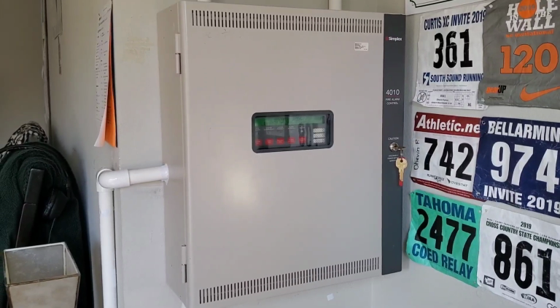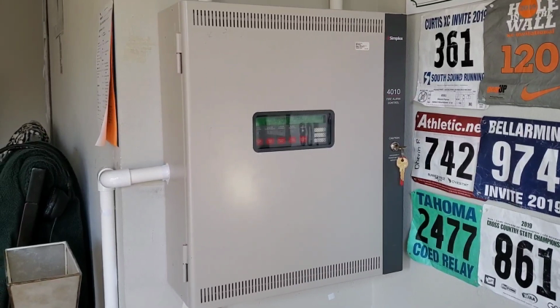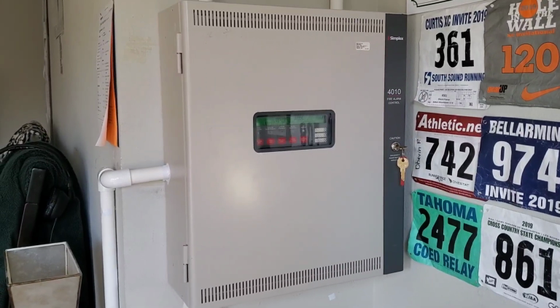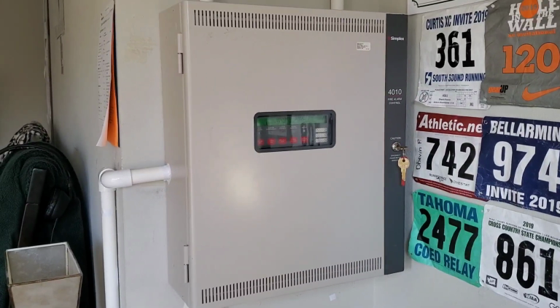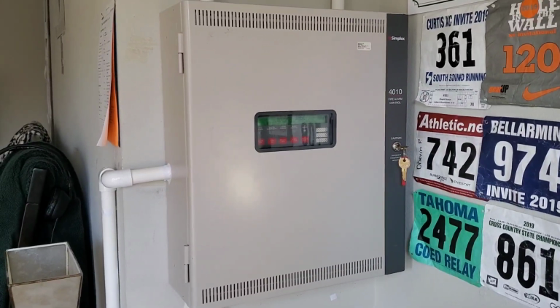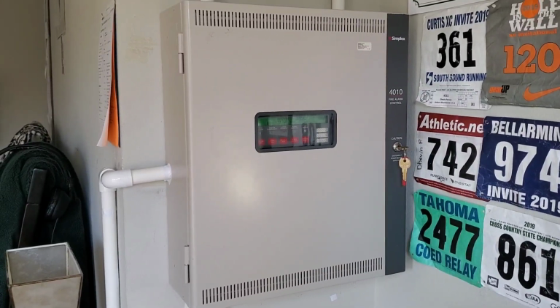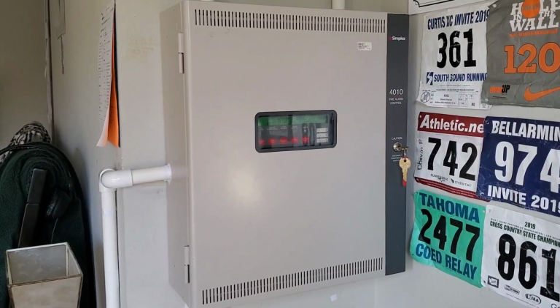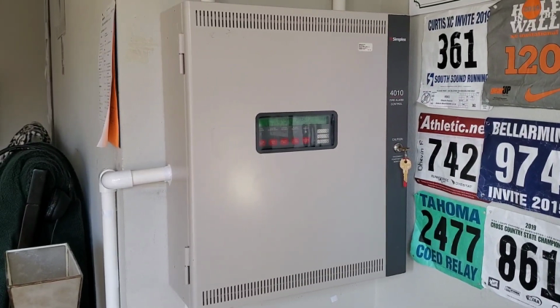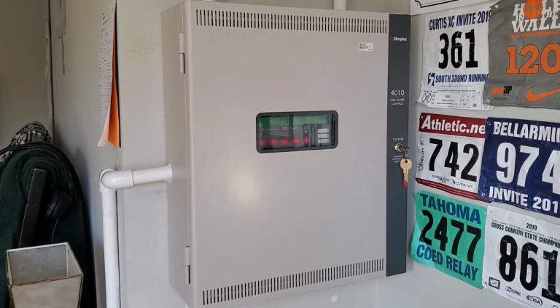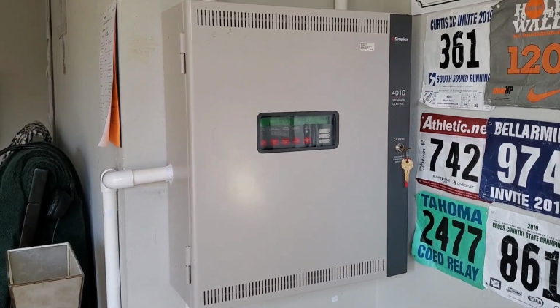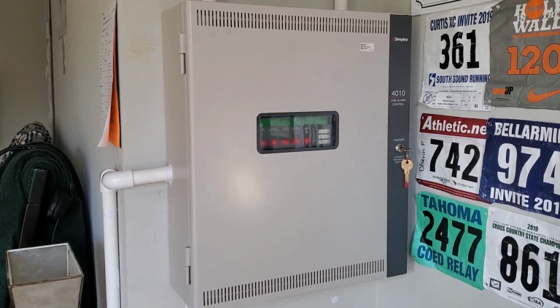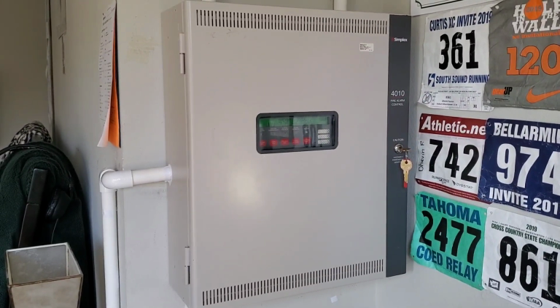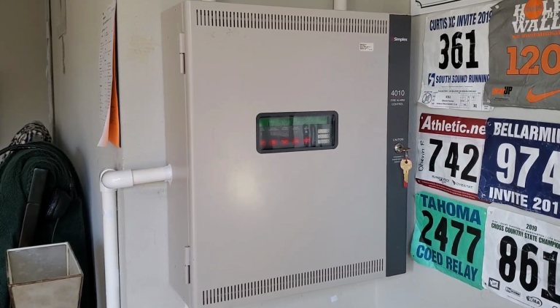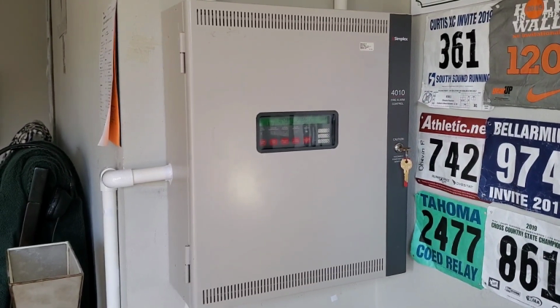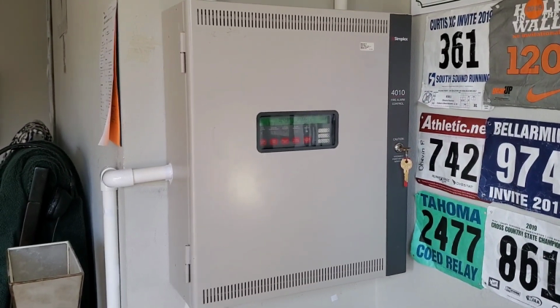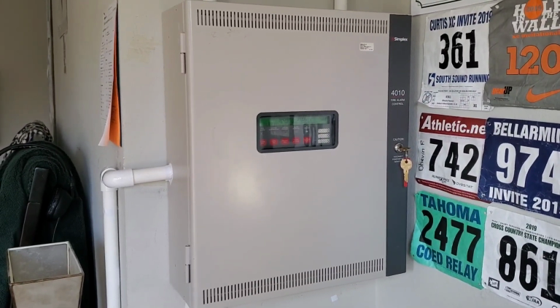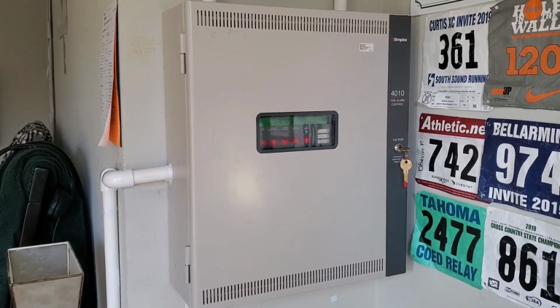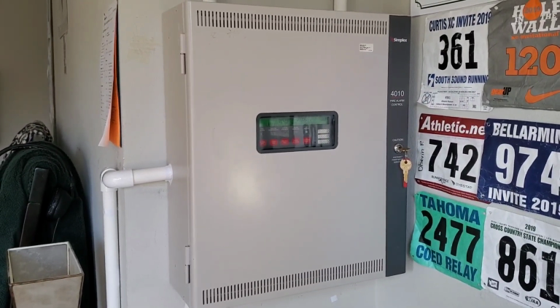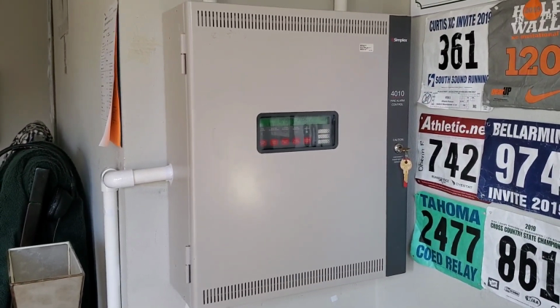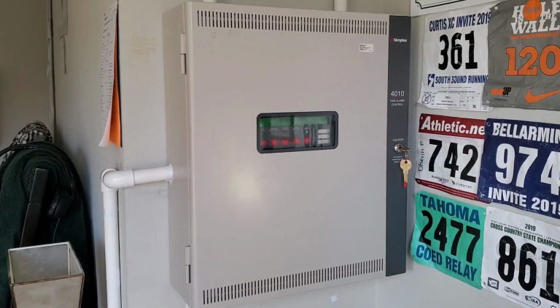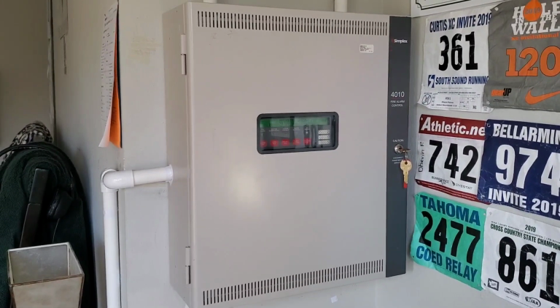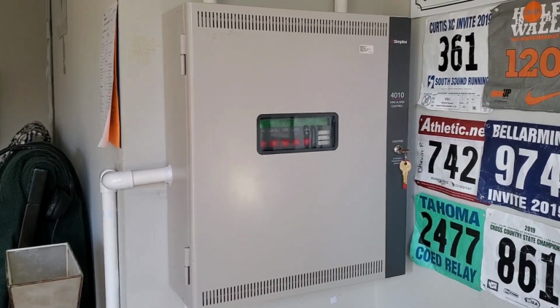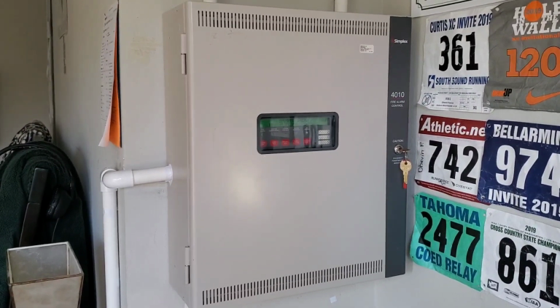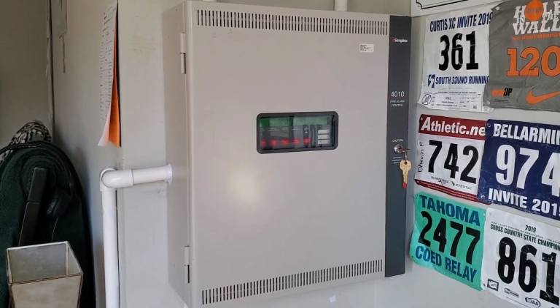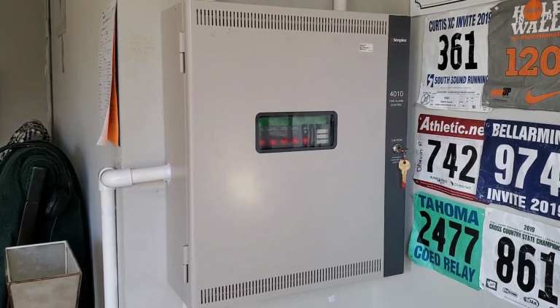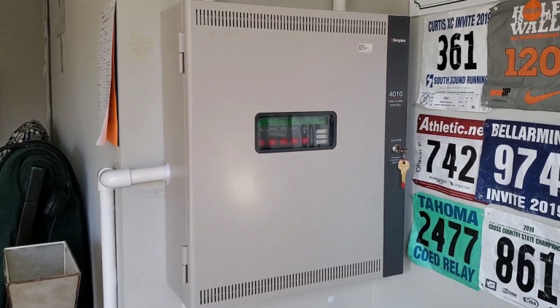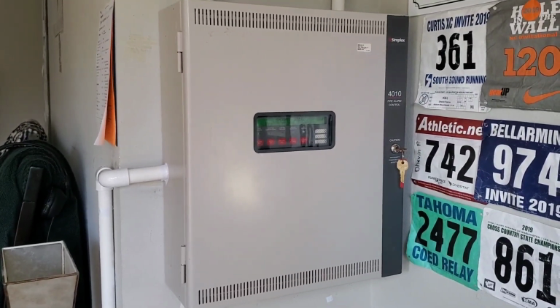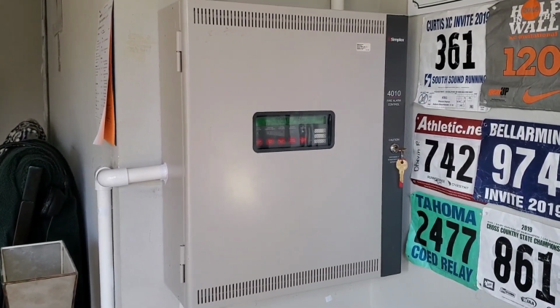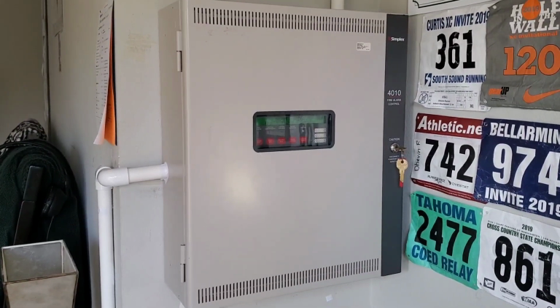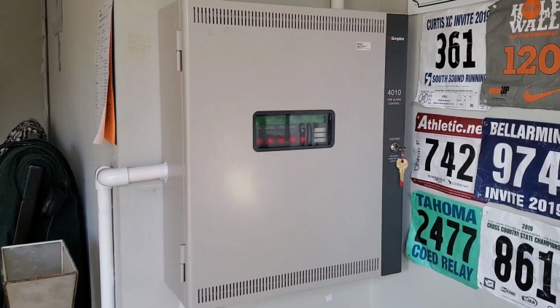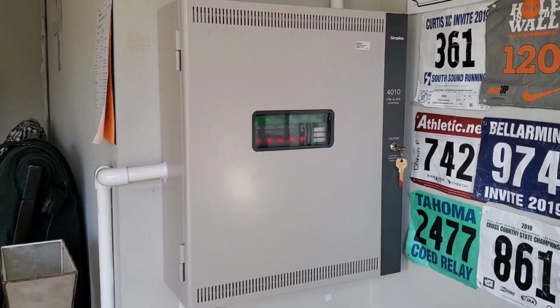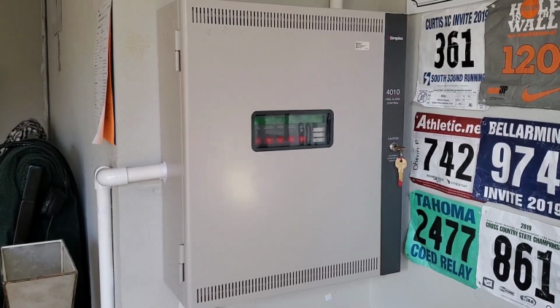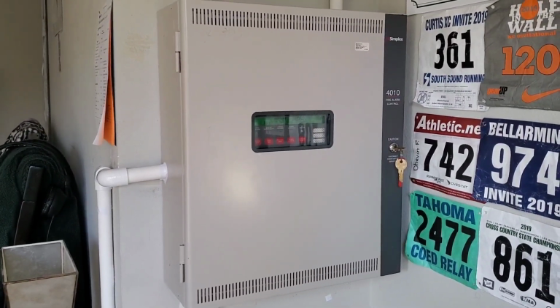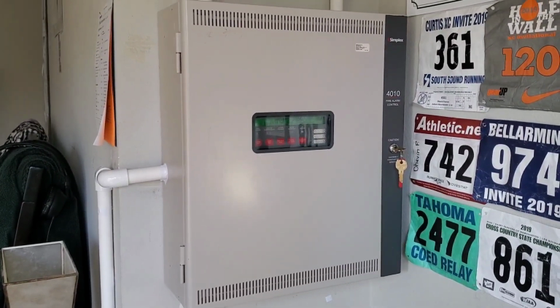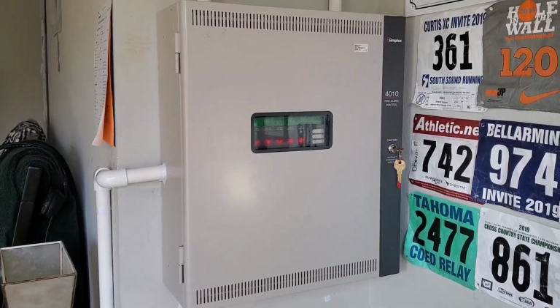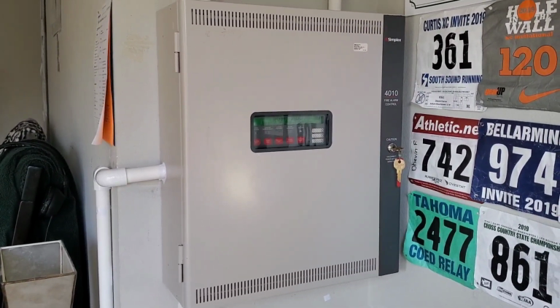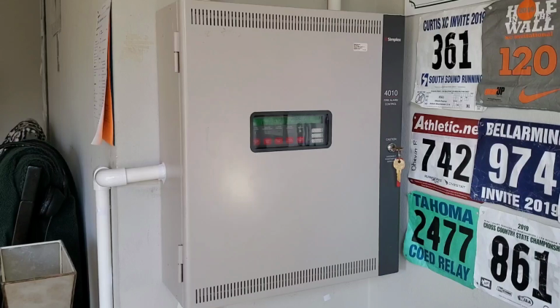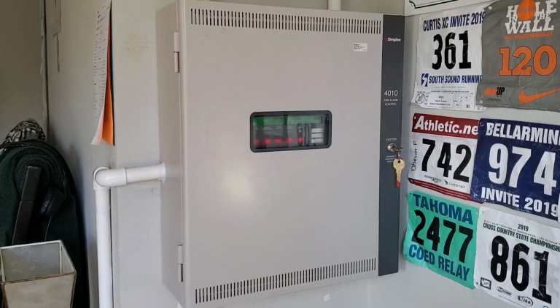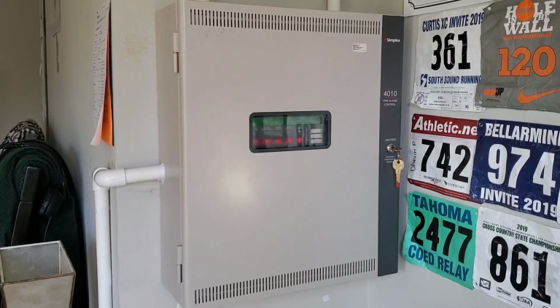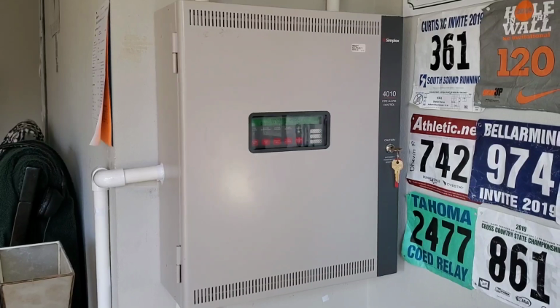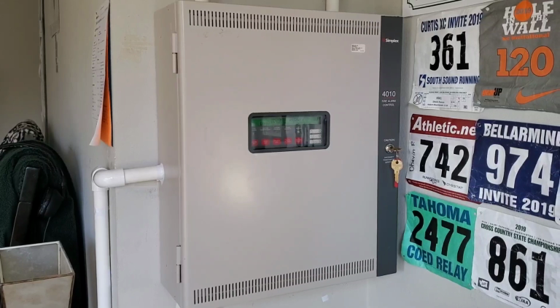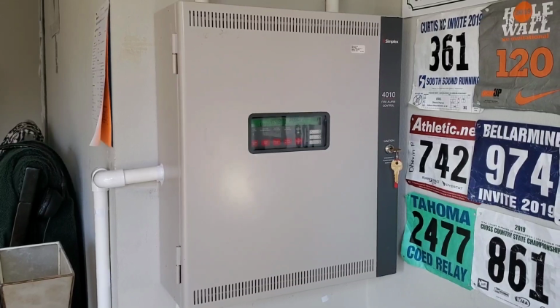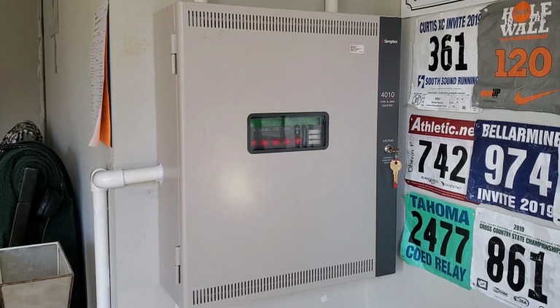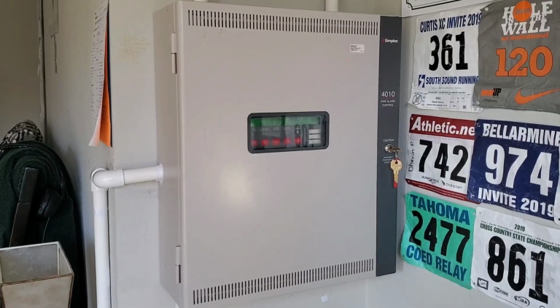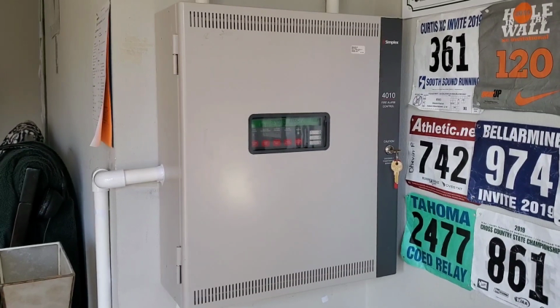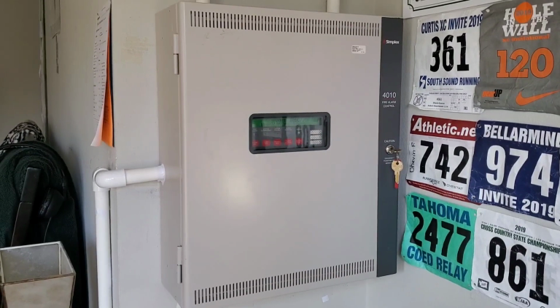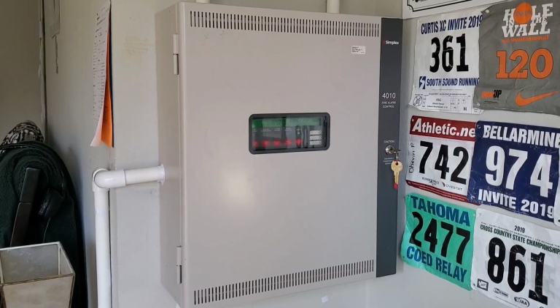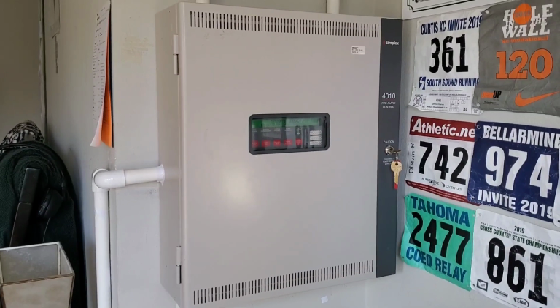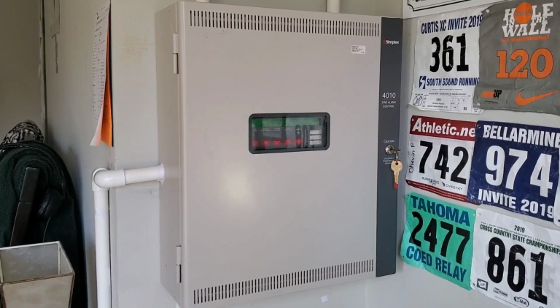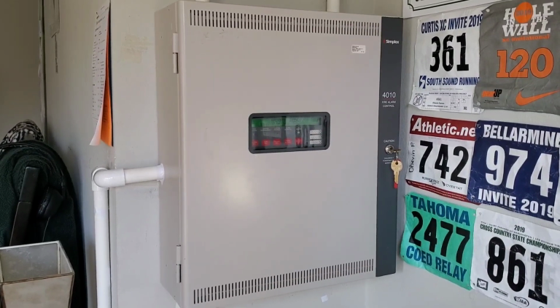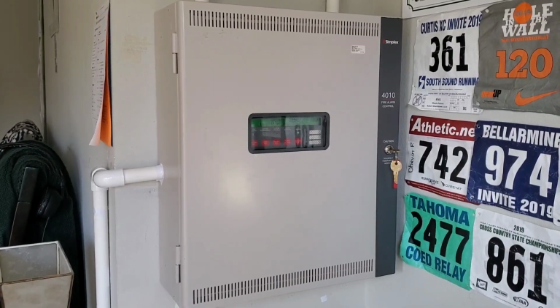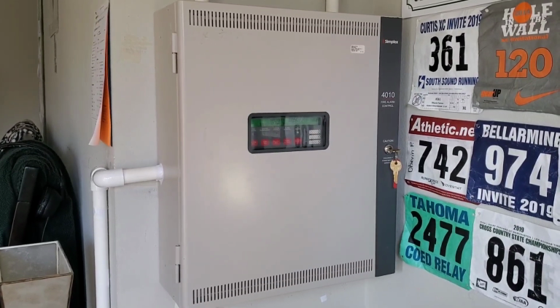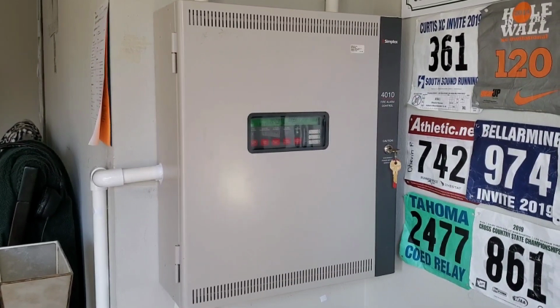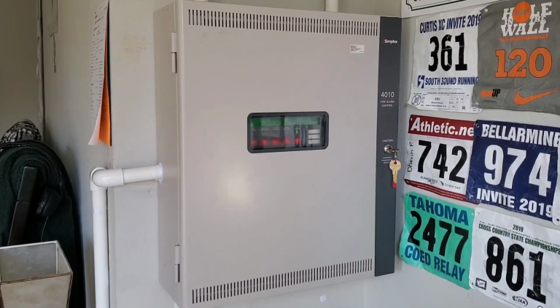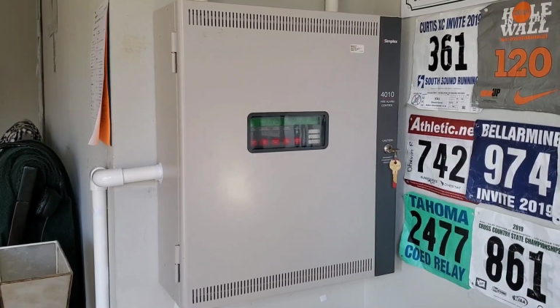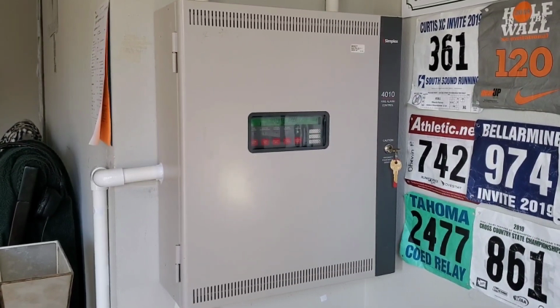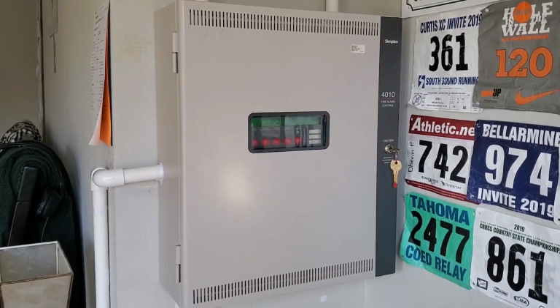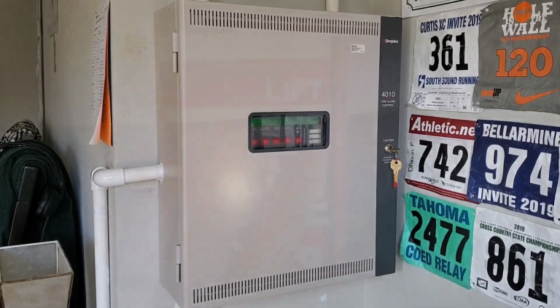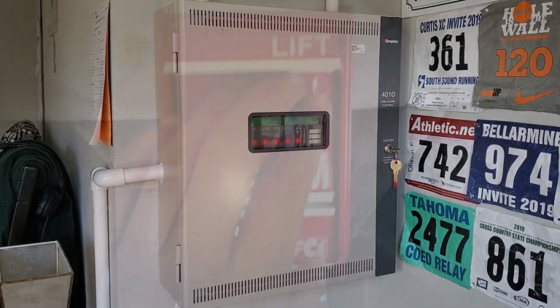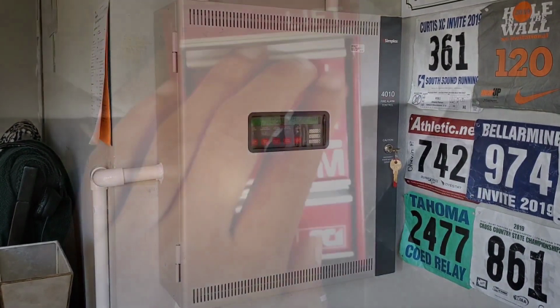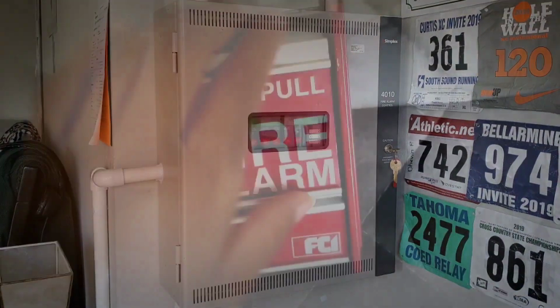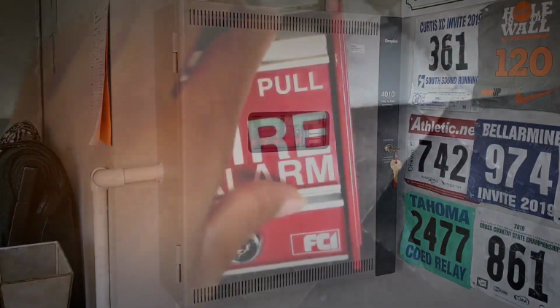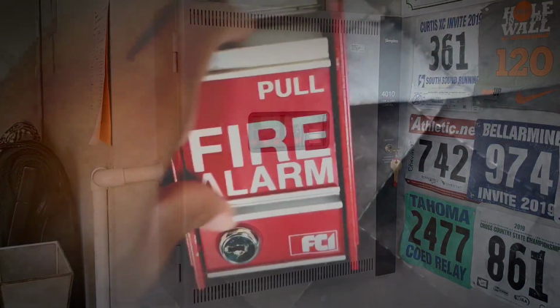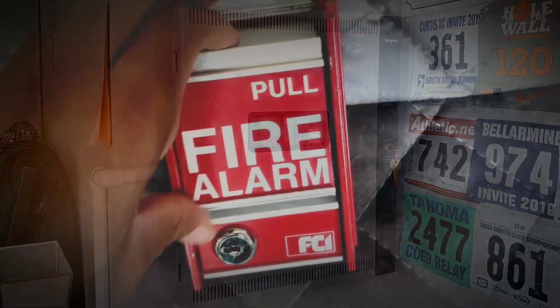What's good guys? This is your boy Black Lightning 4547. This is System Test 67, Staying True to Simplex.